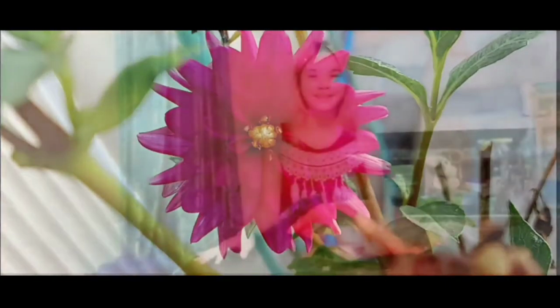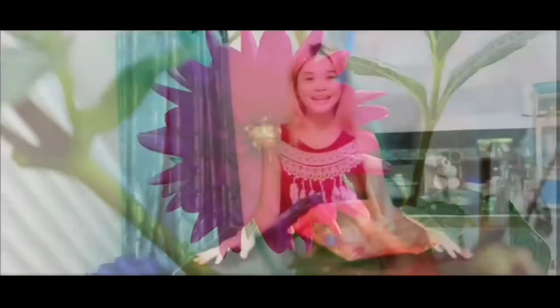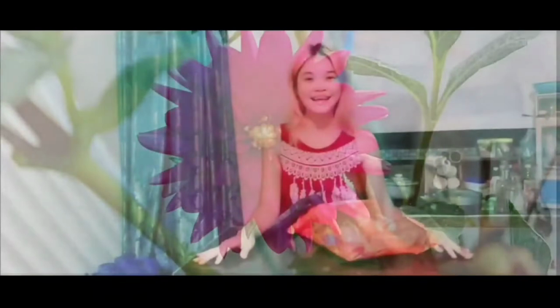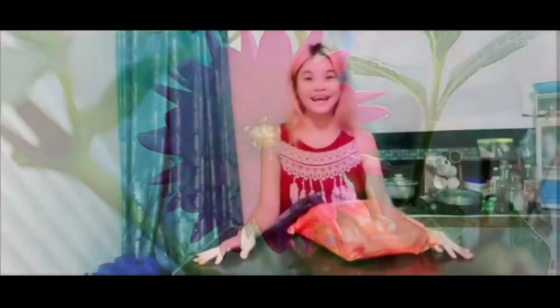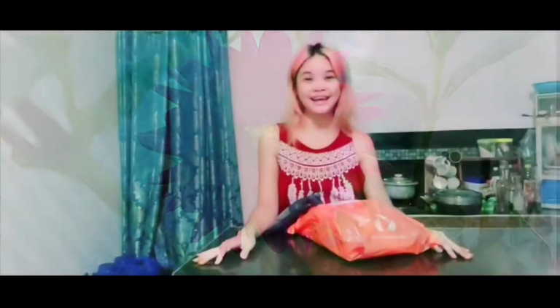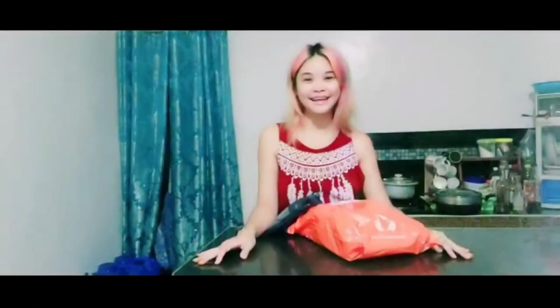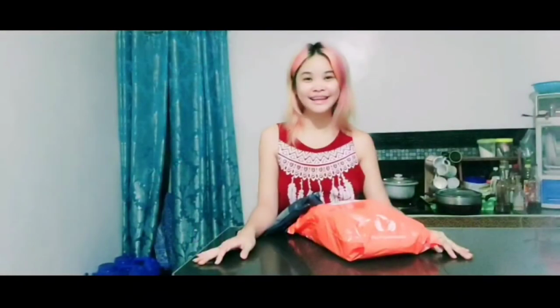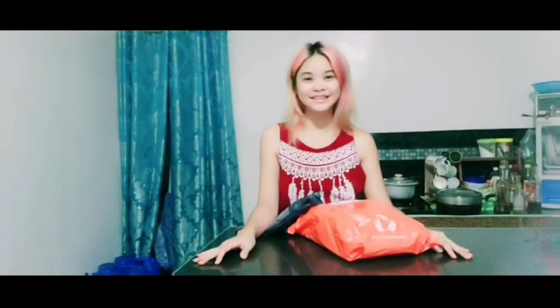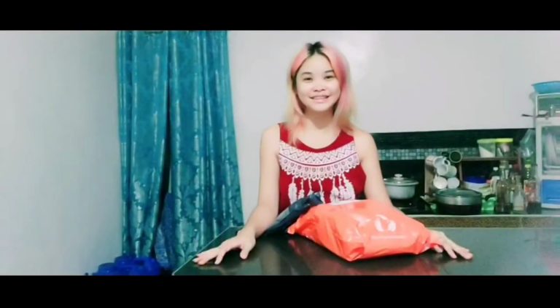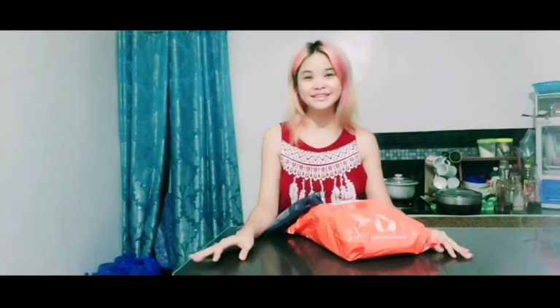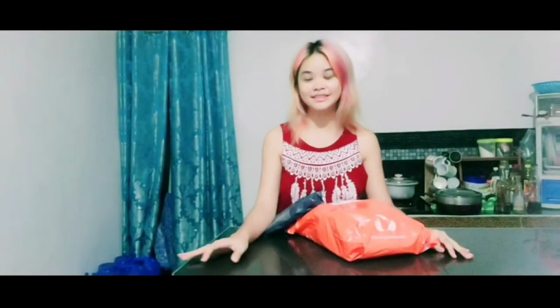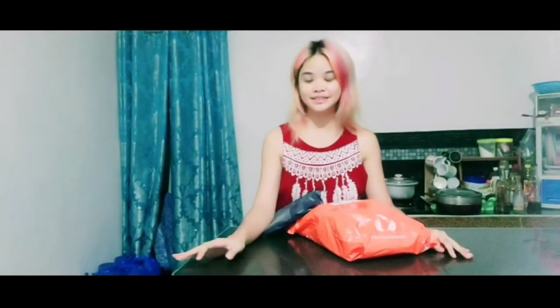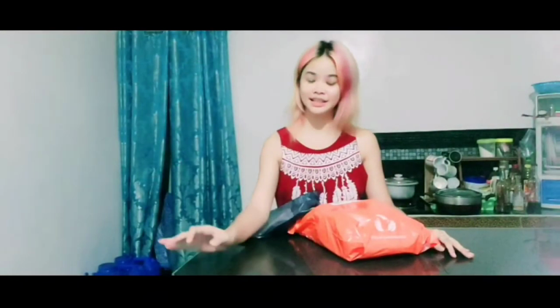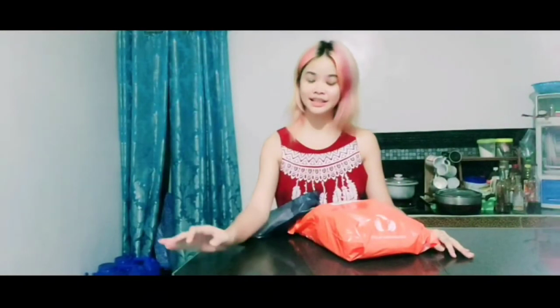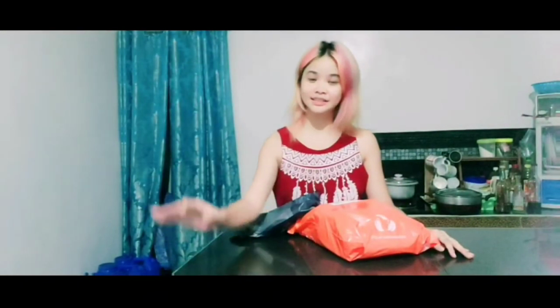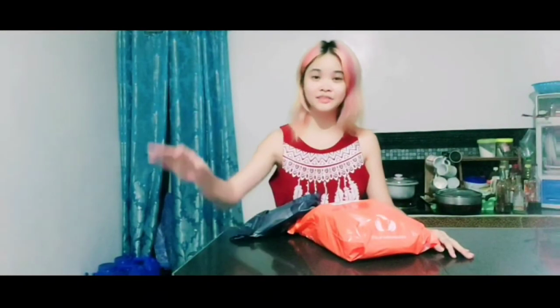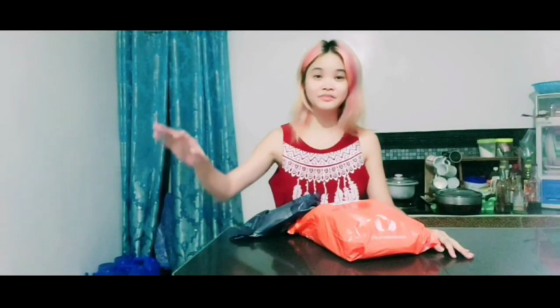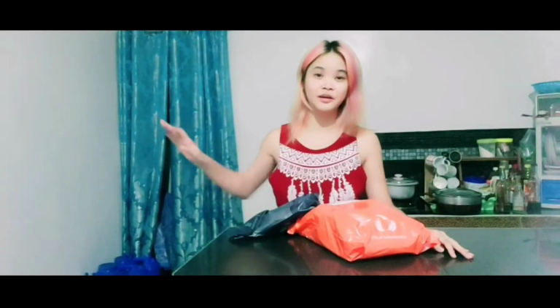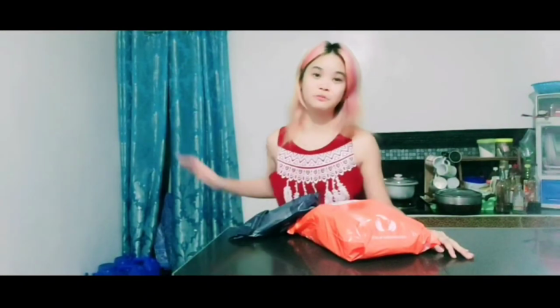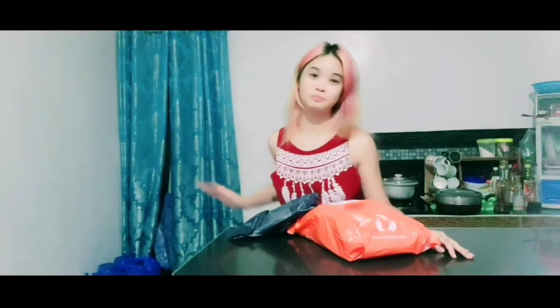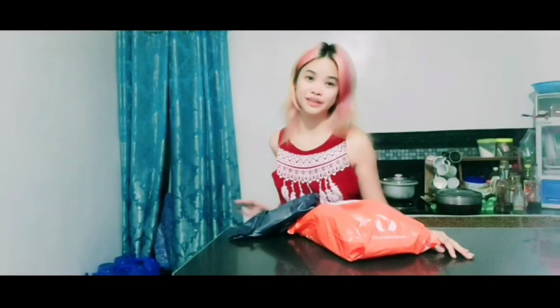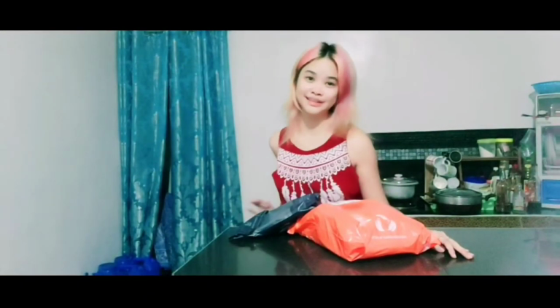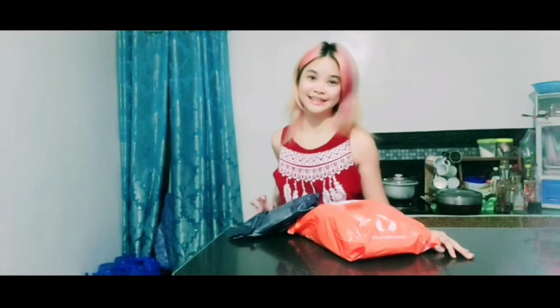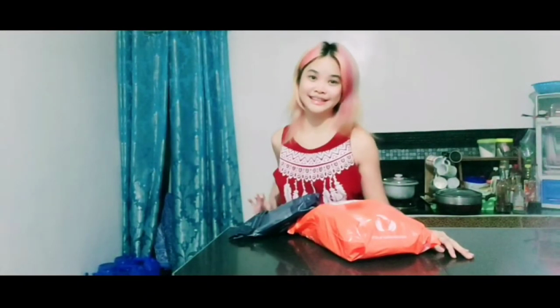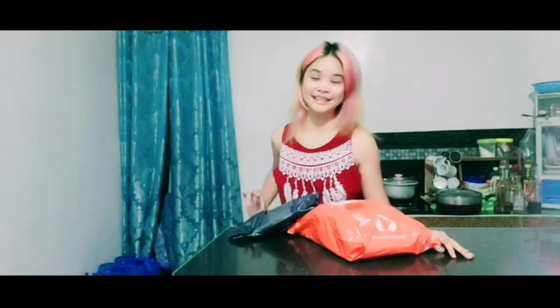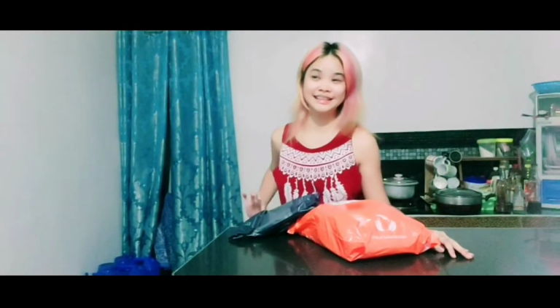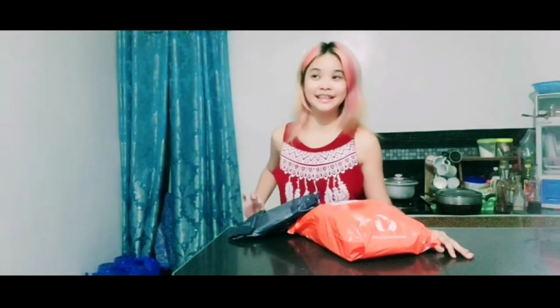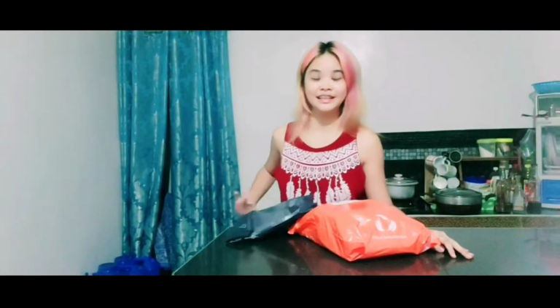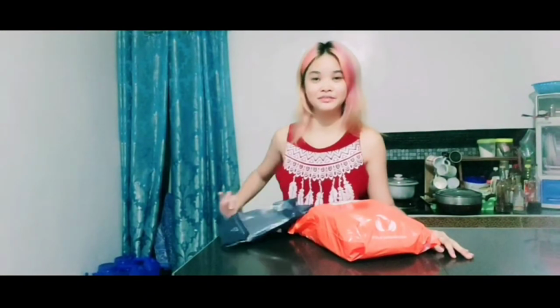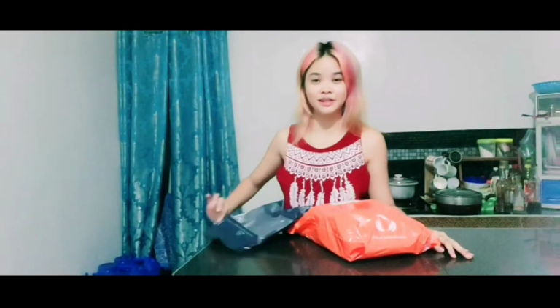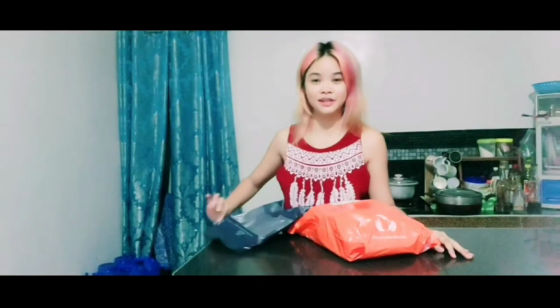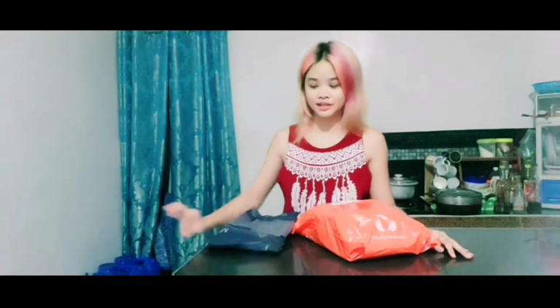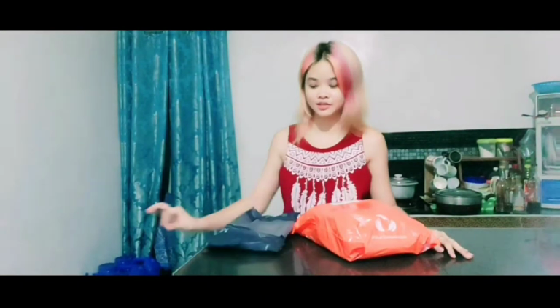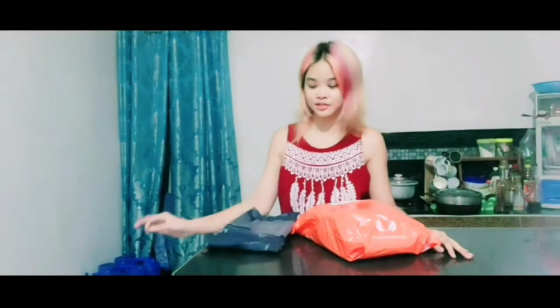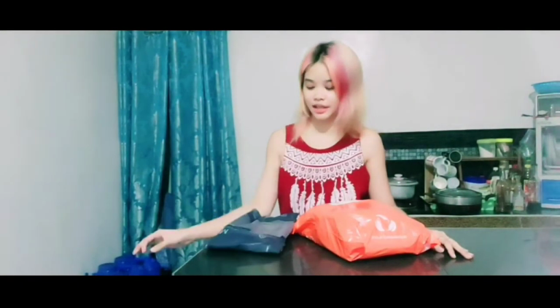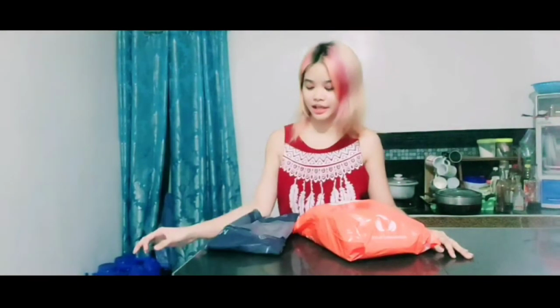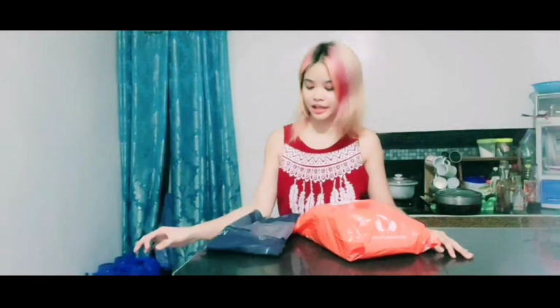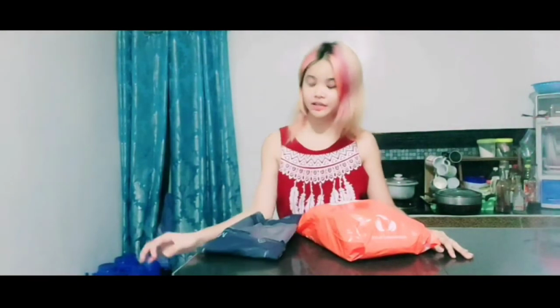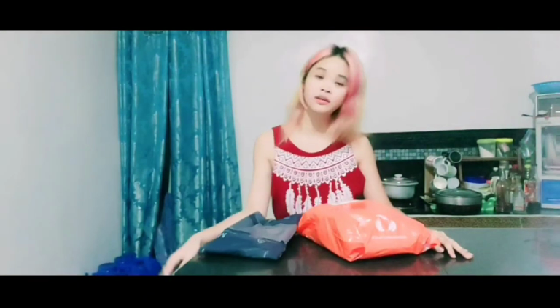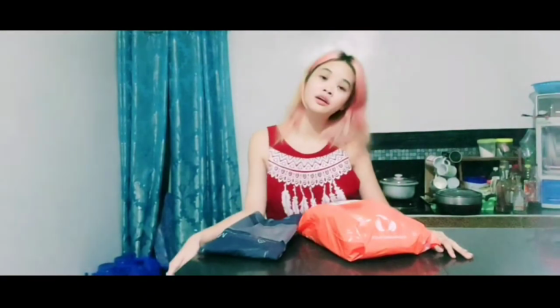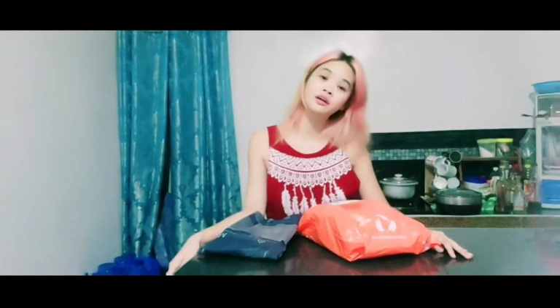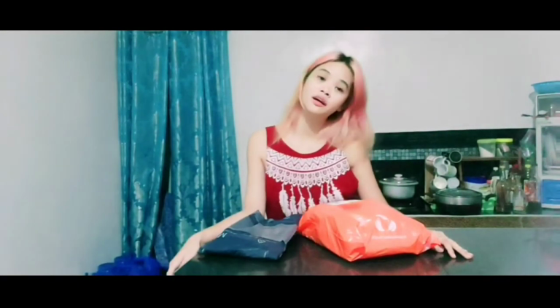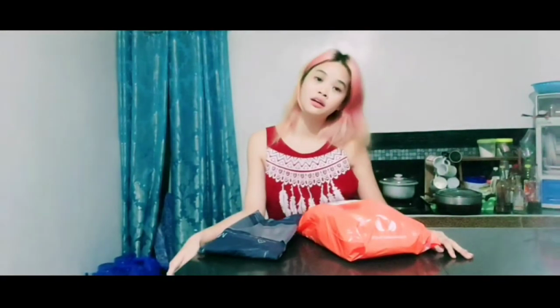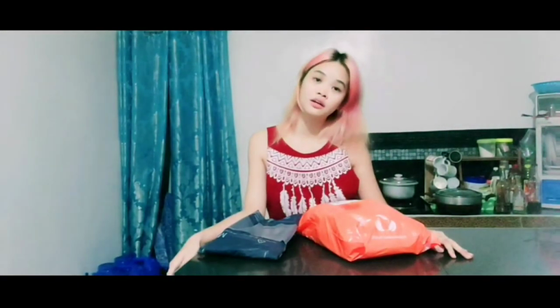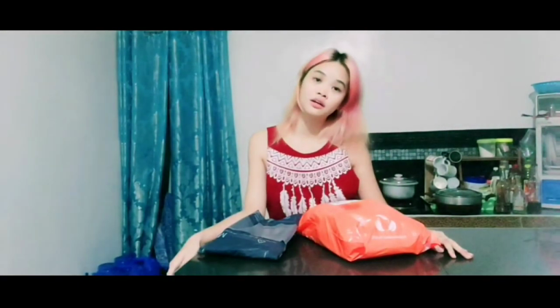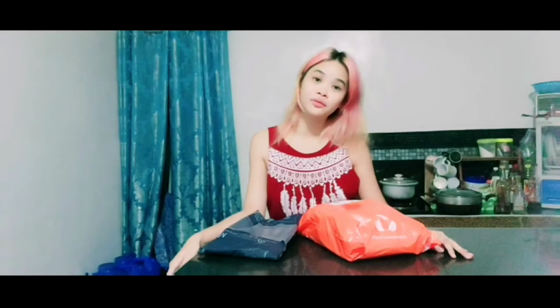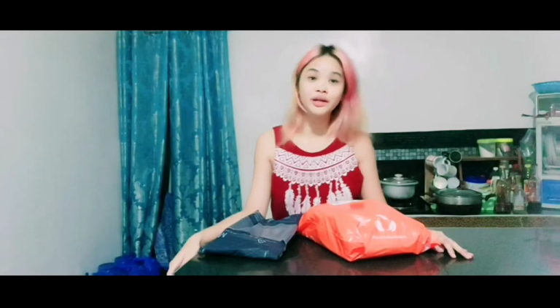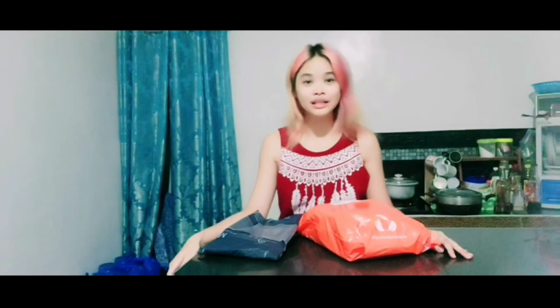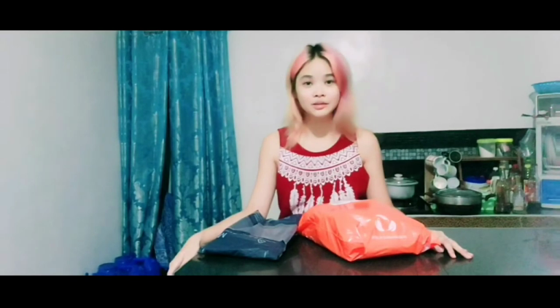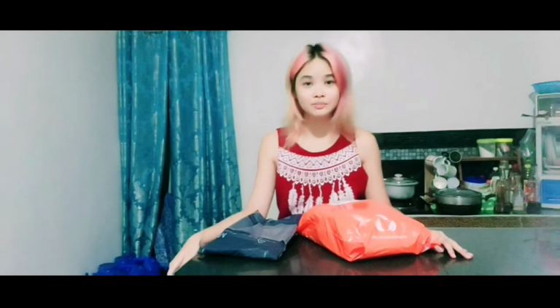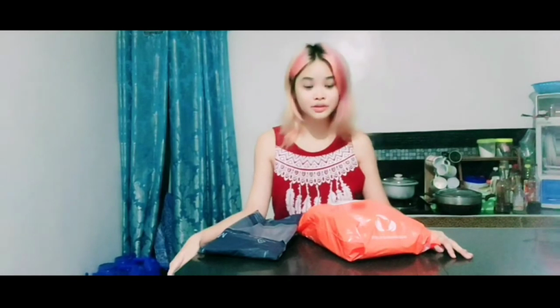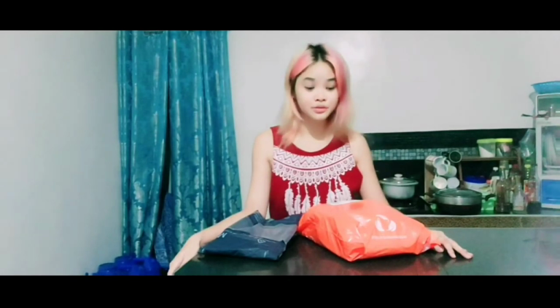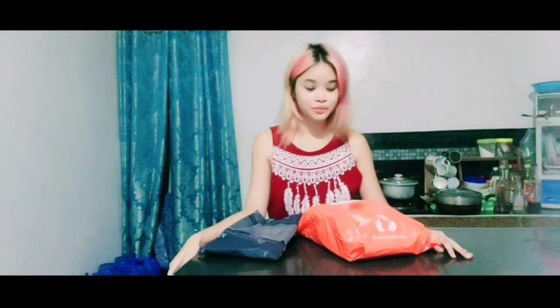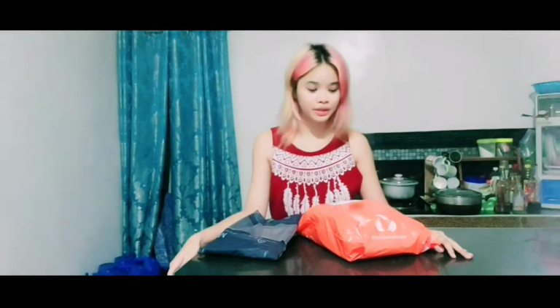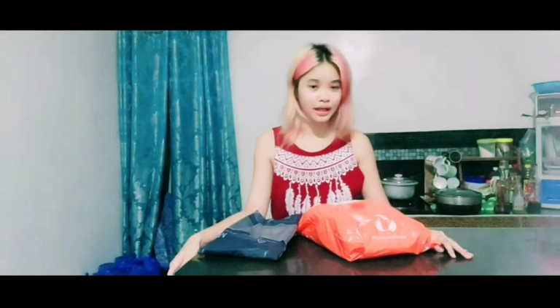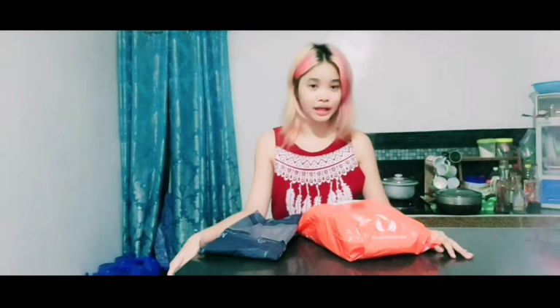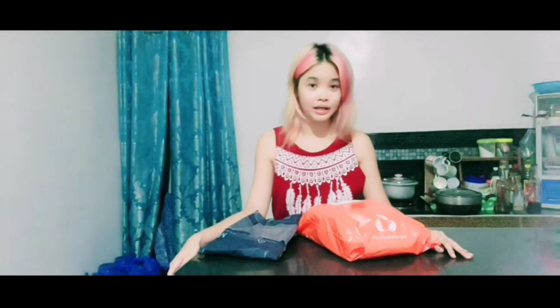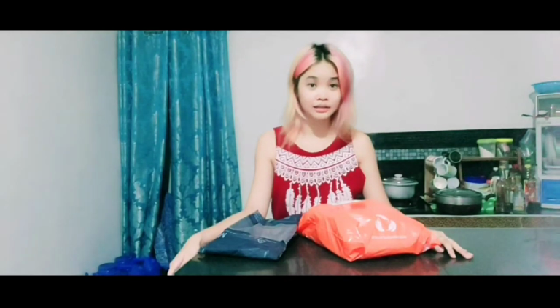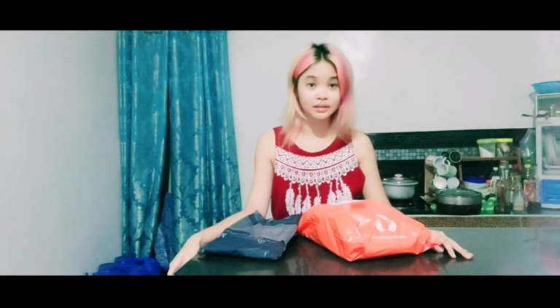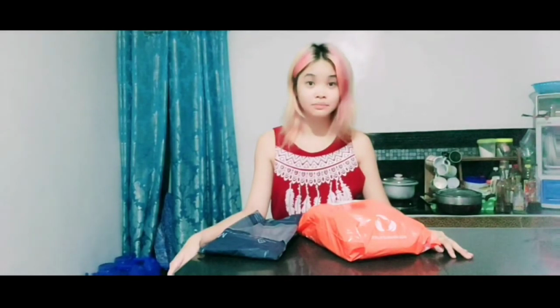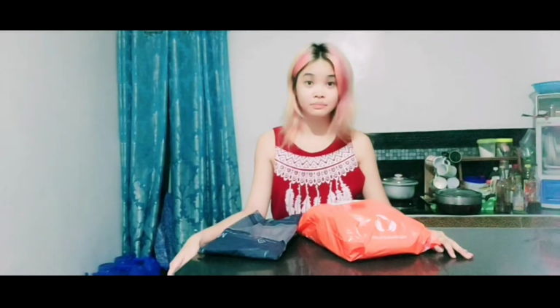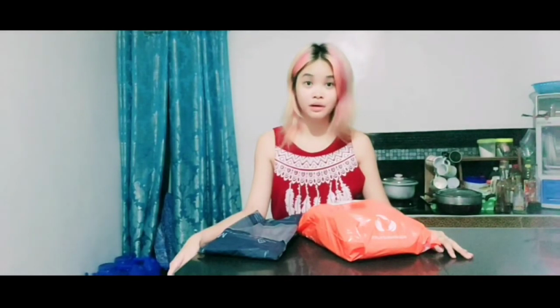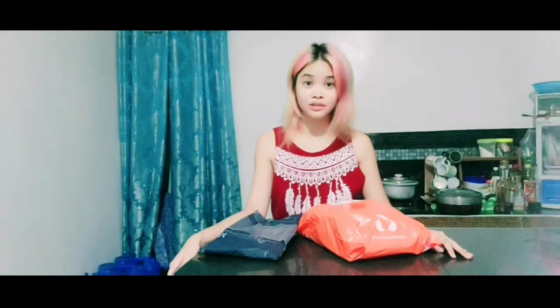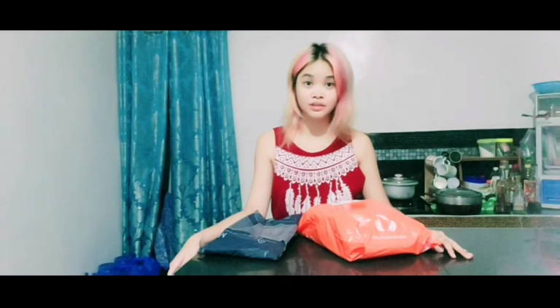Hey guys, it's Leslie from Princess Leslie David Vlog. And today we're gonna be doing an unboxing.